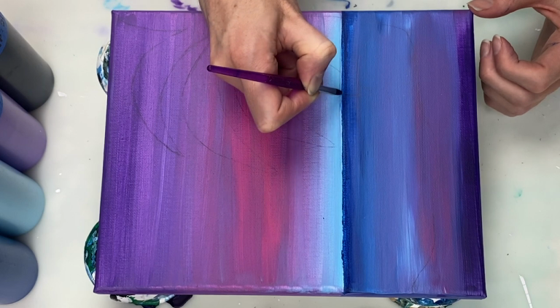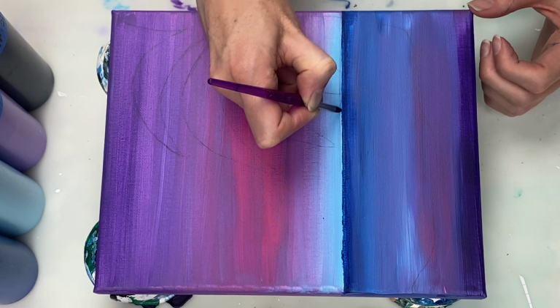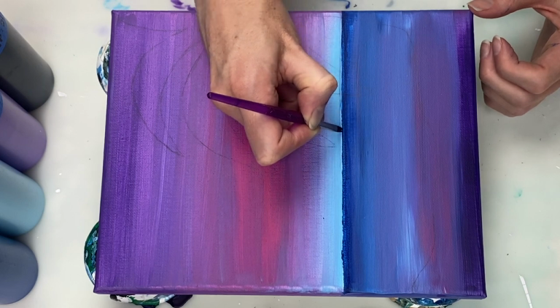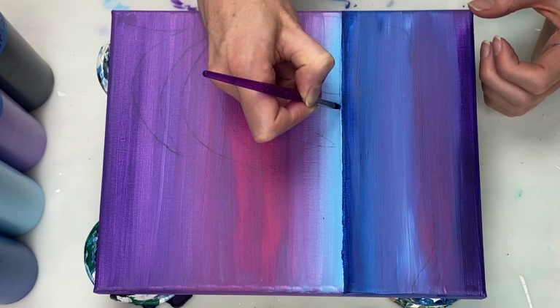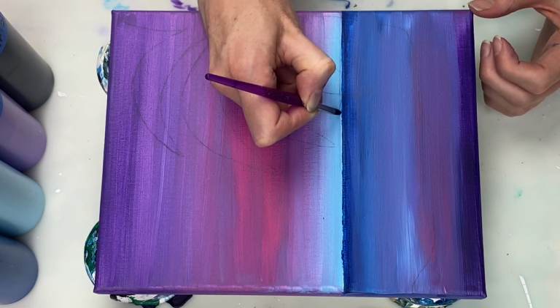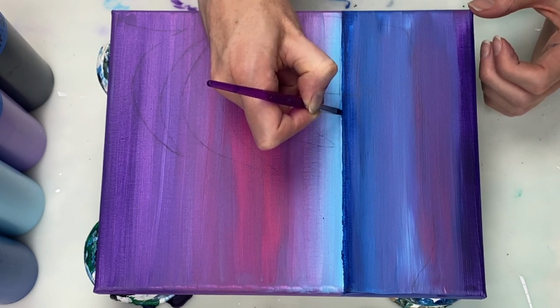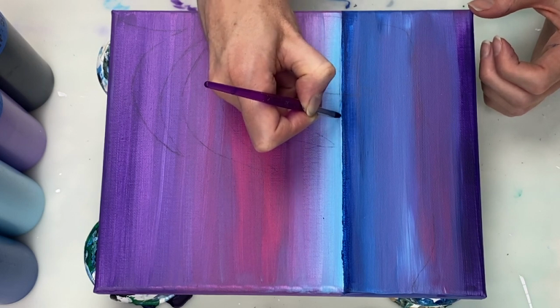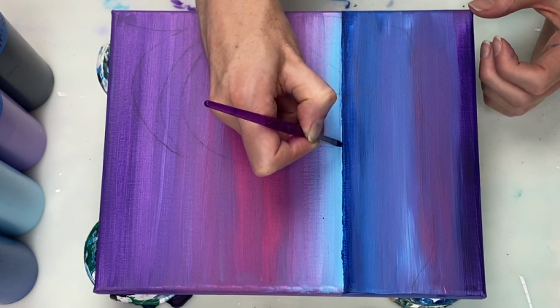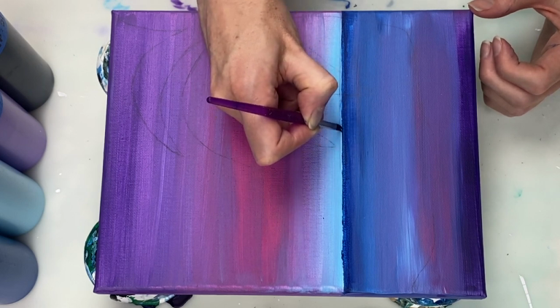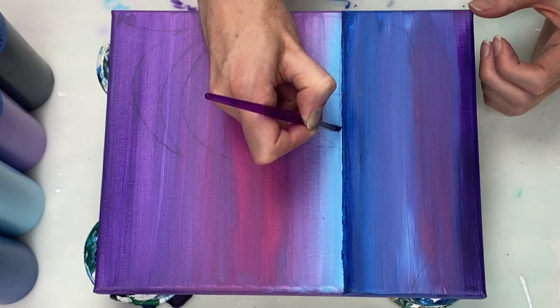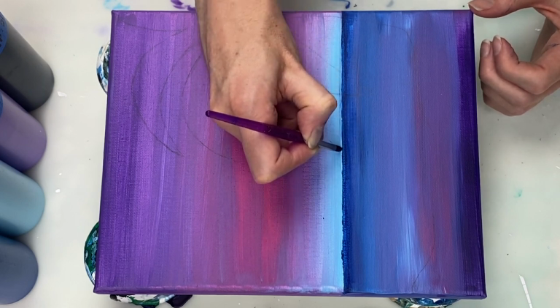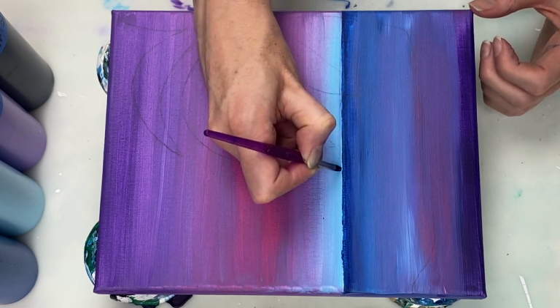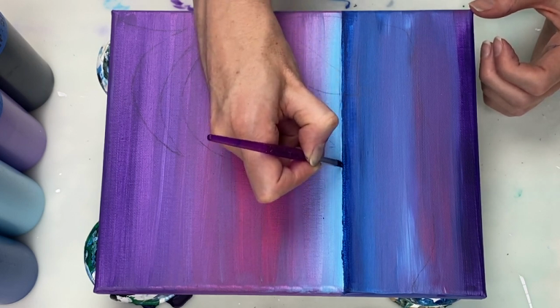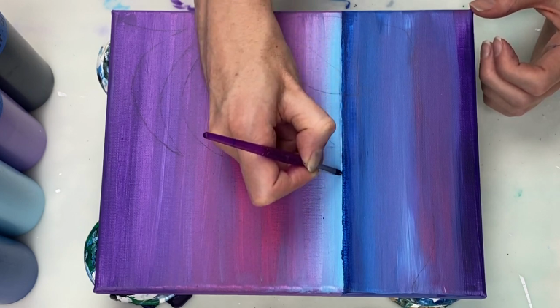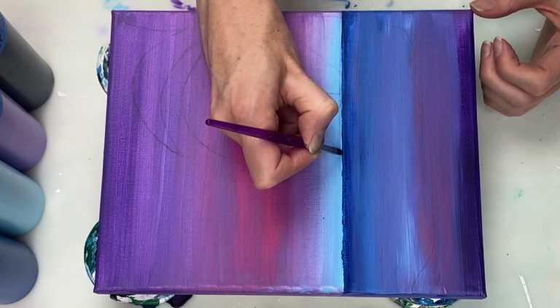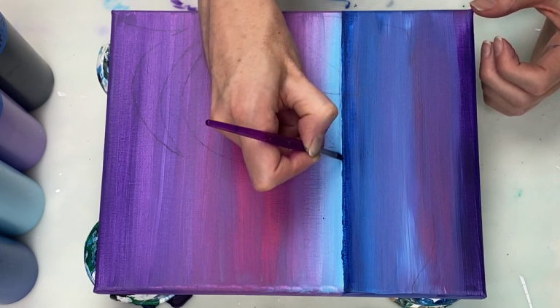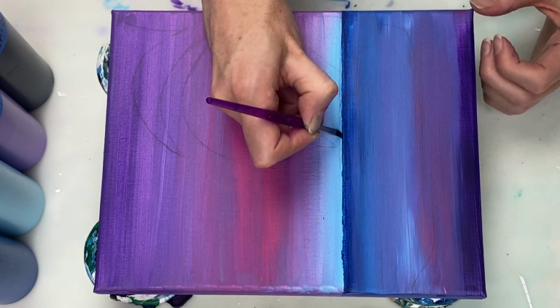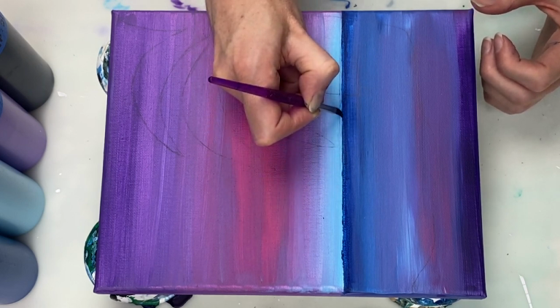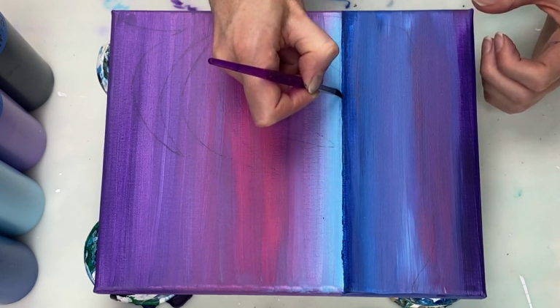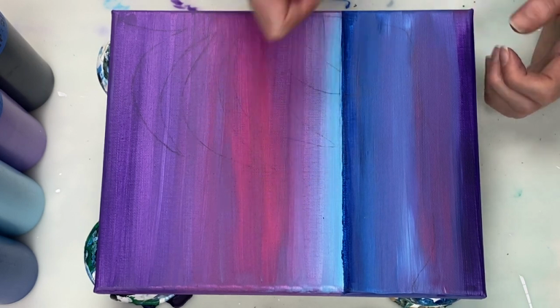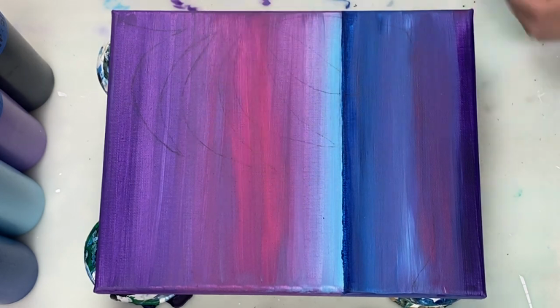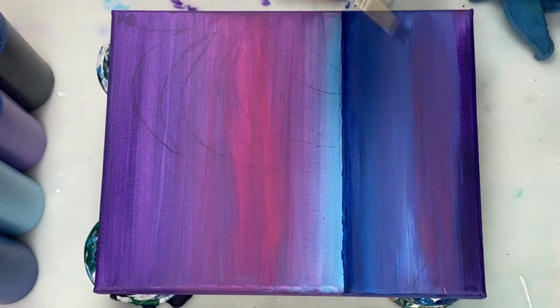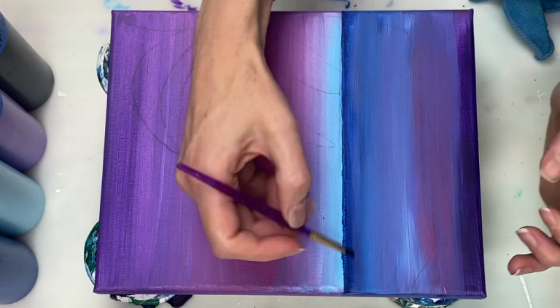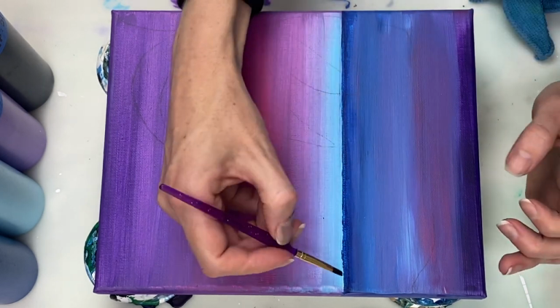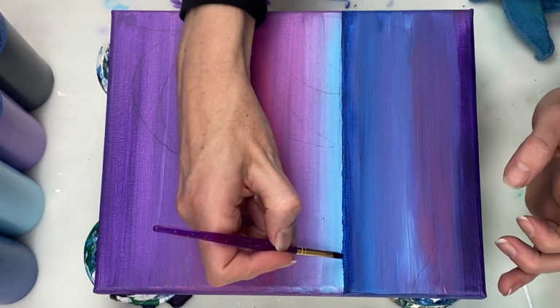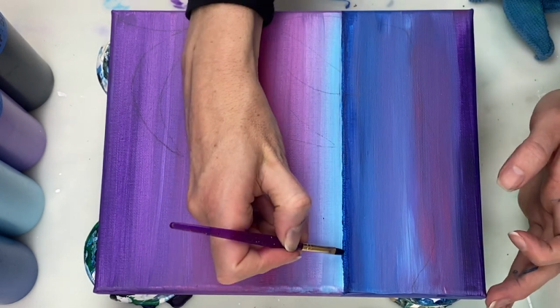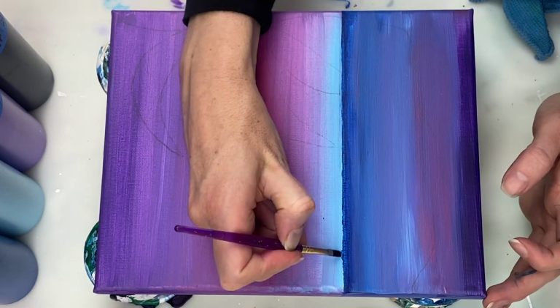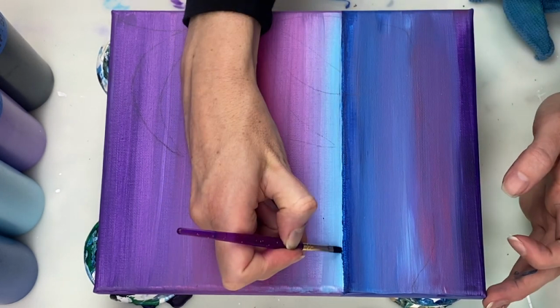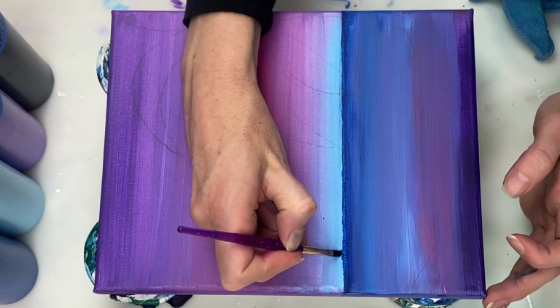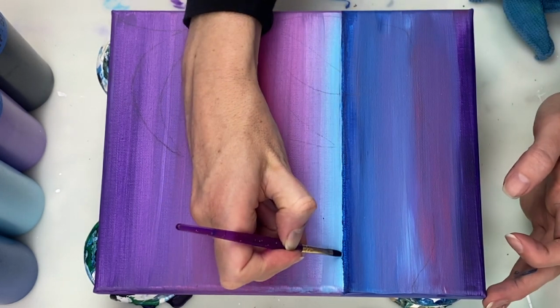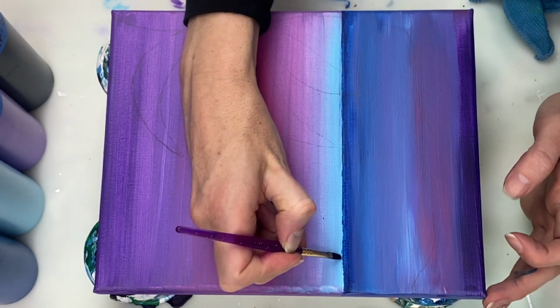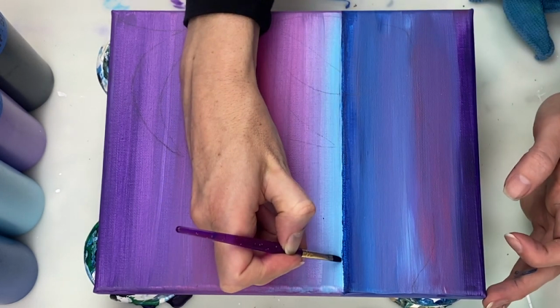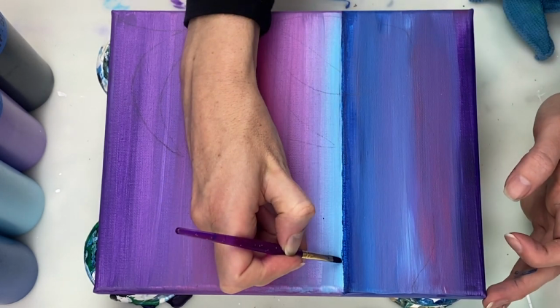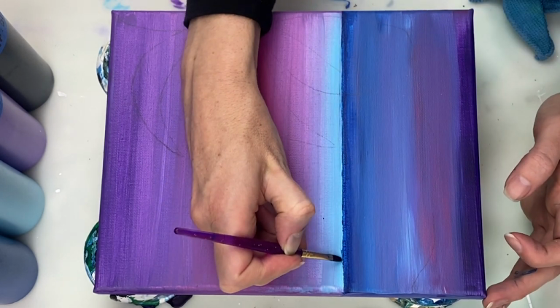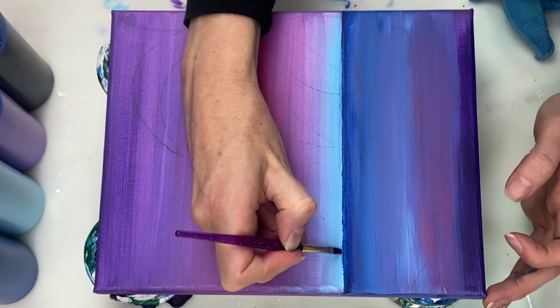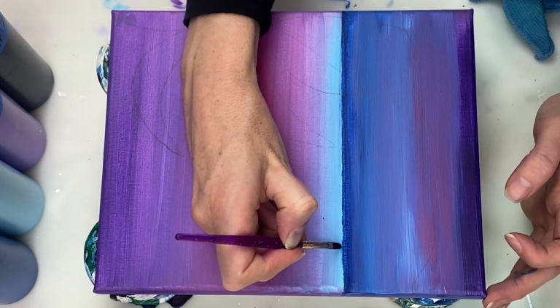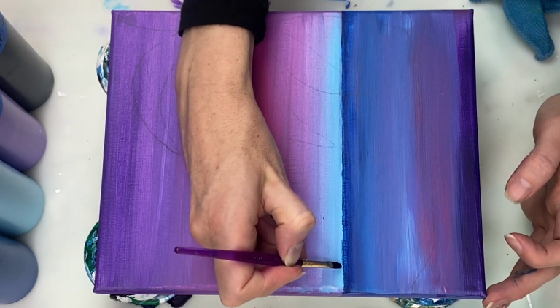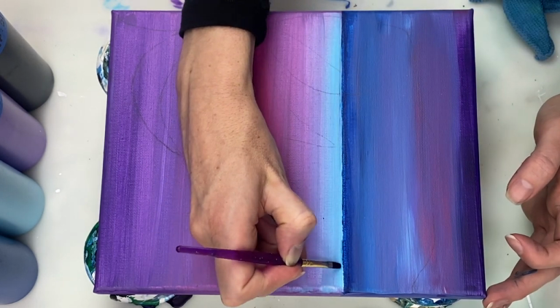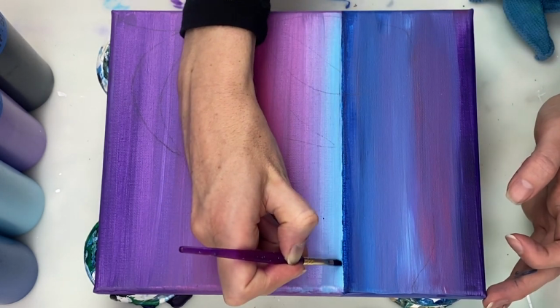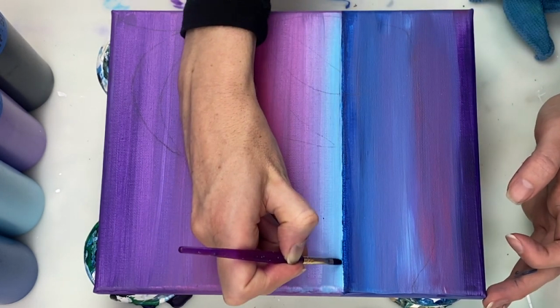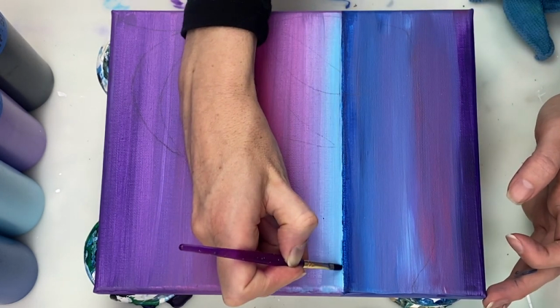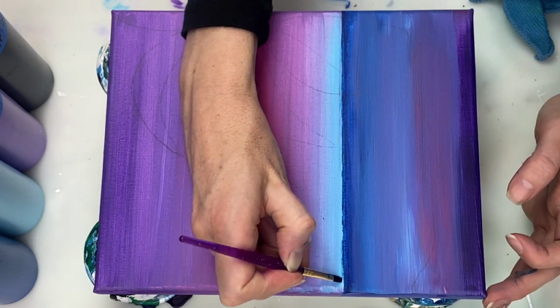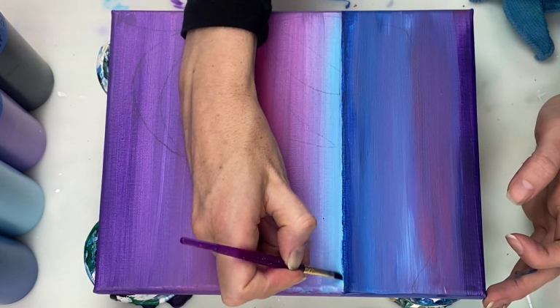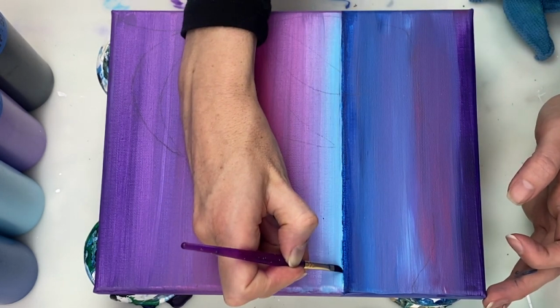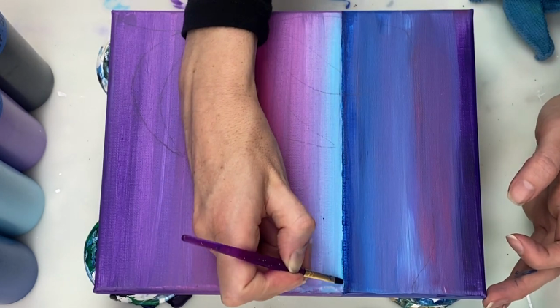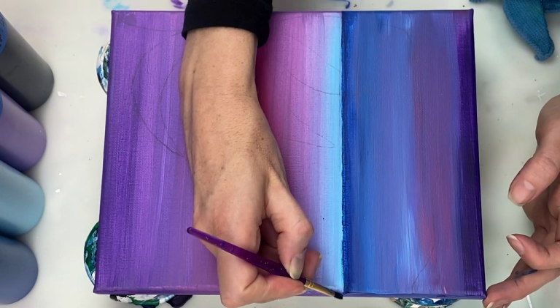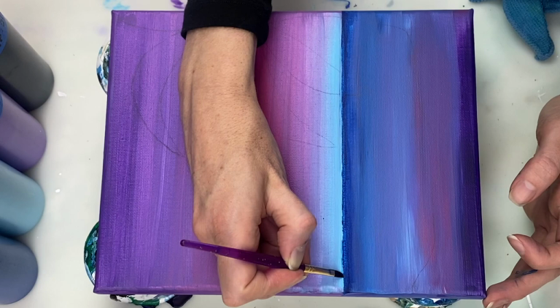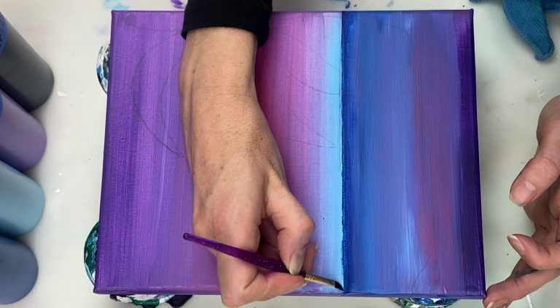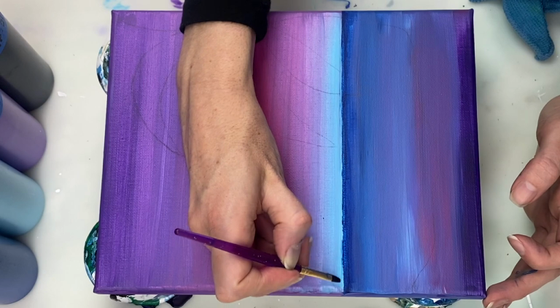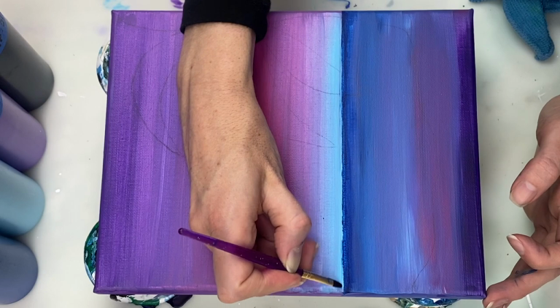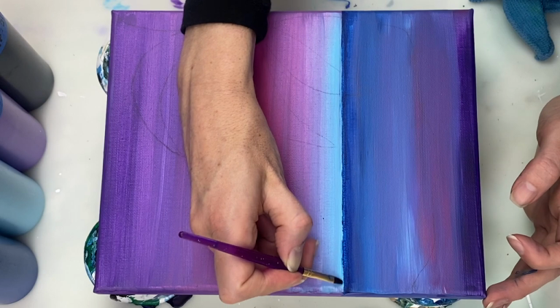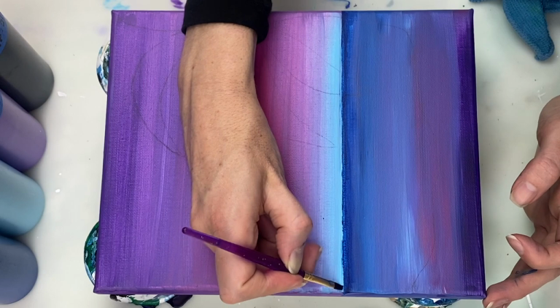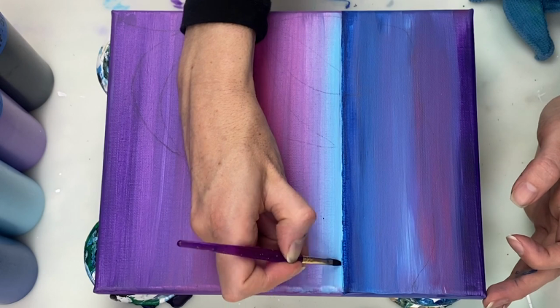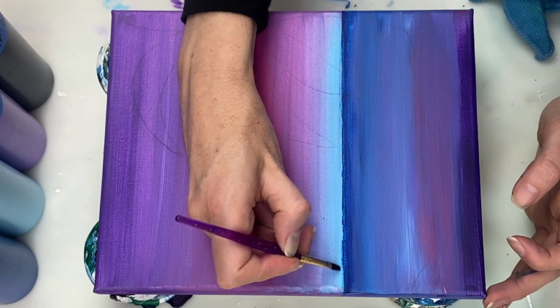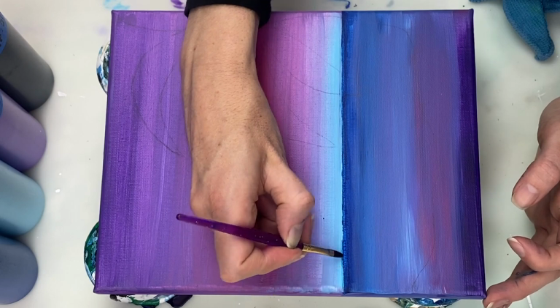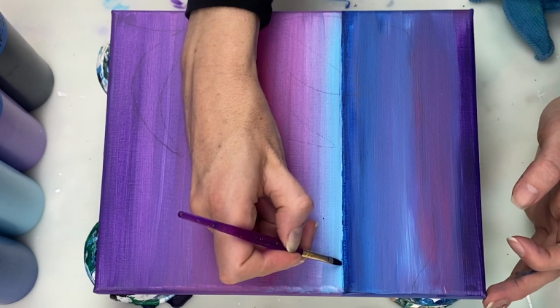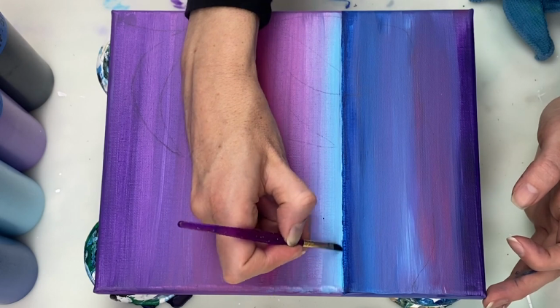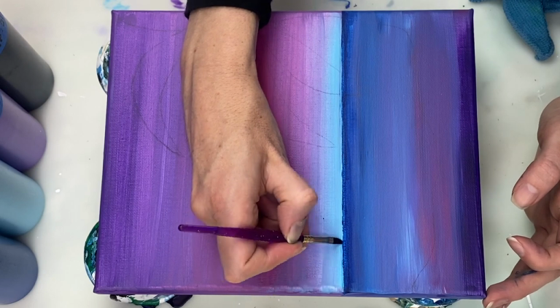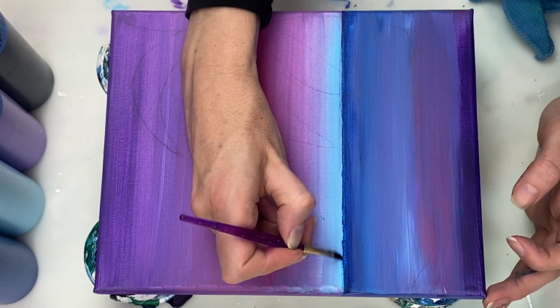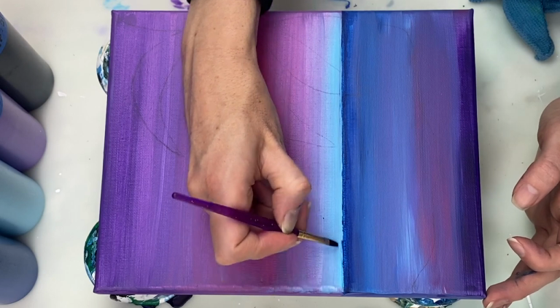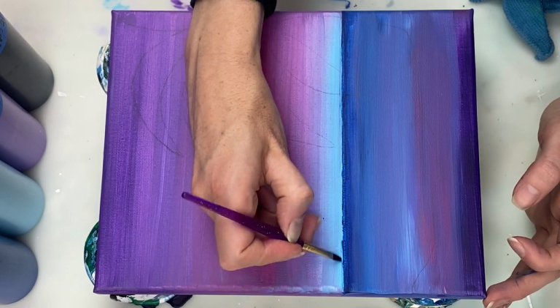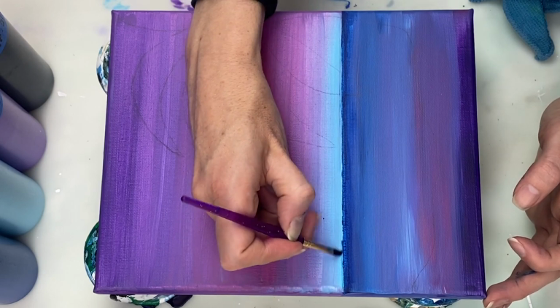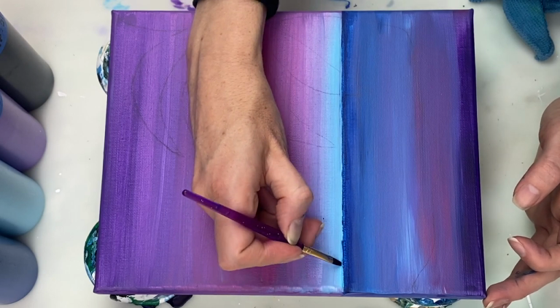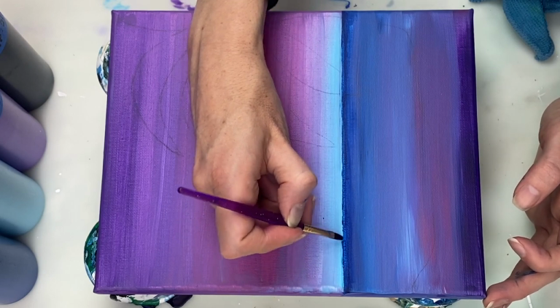As you can see, I drew the outline of a palm tree on the canvas in pencil, so that I have something to work from.